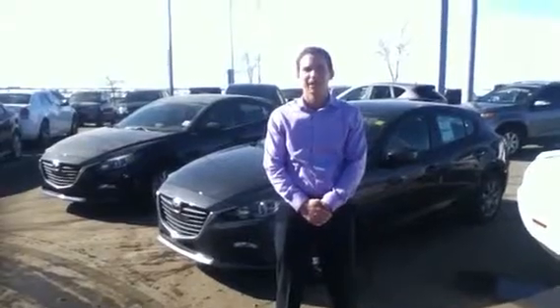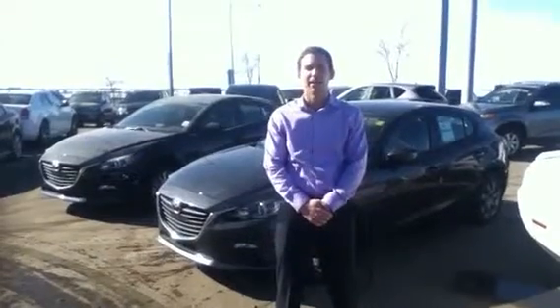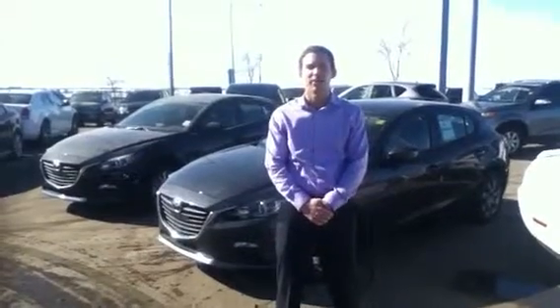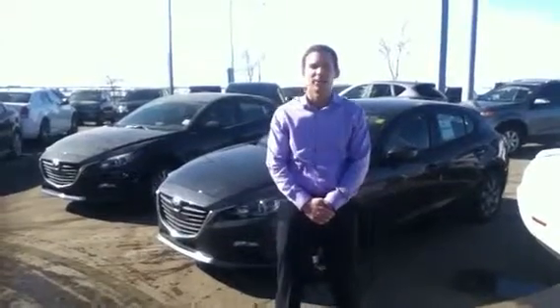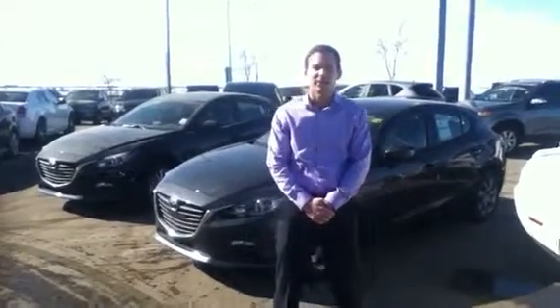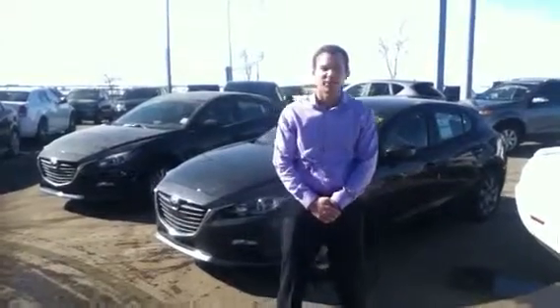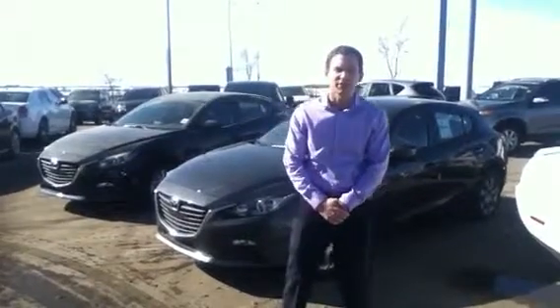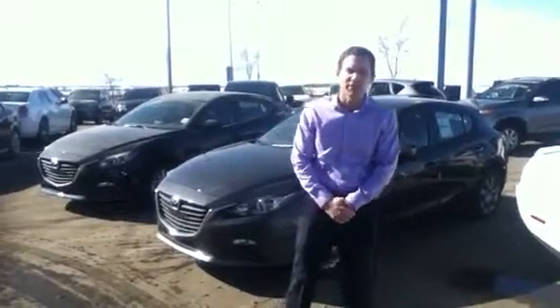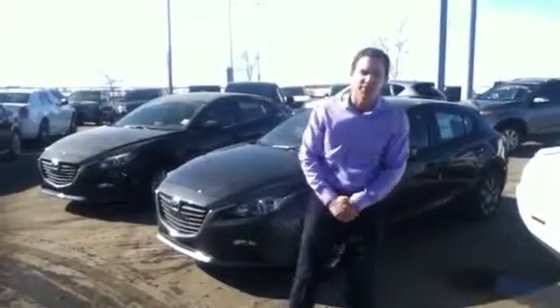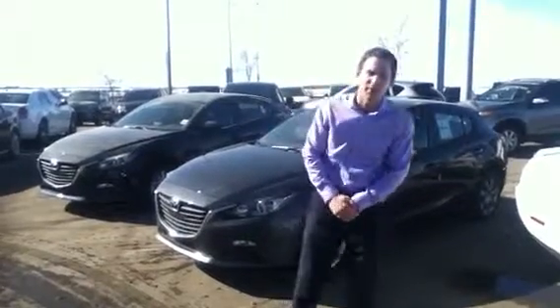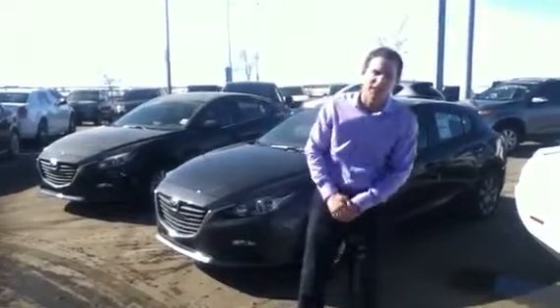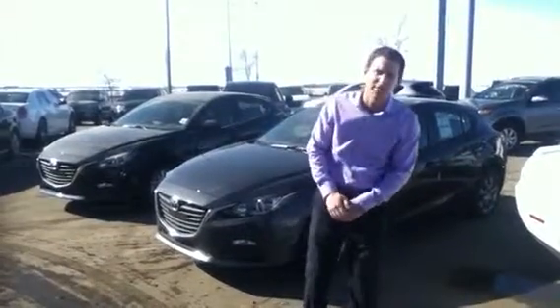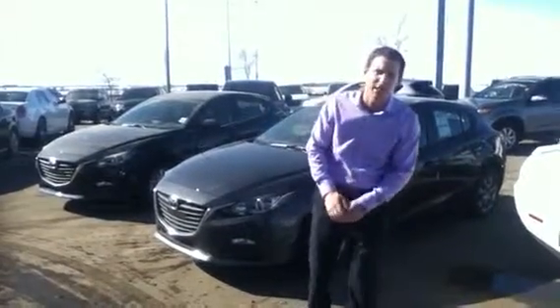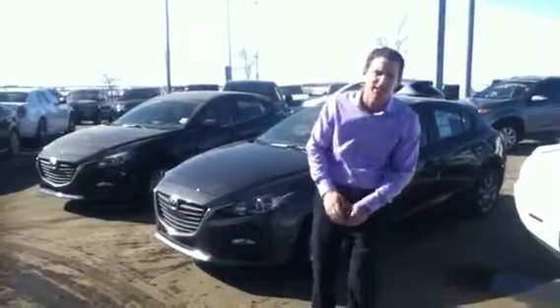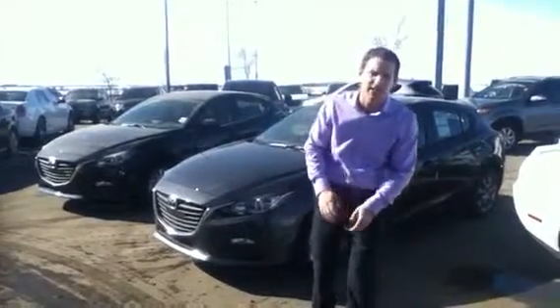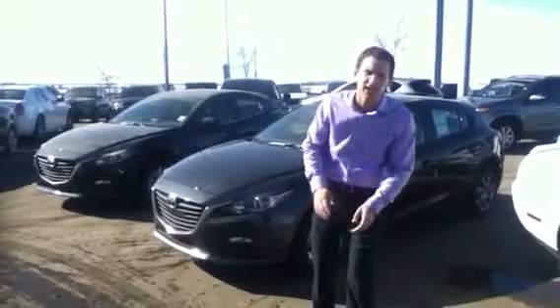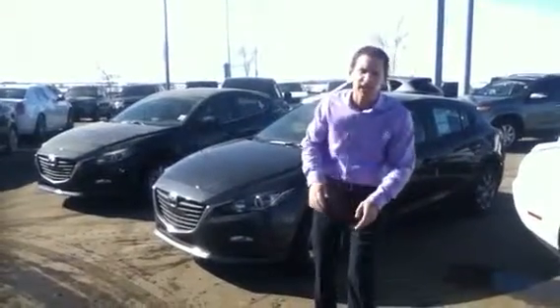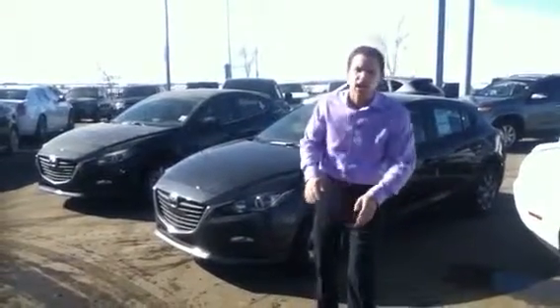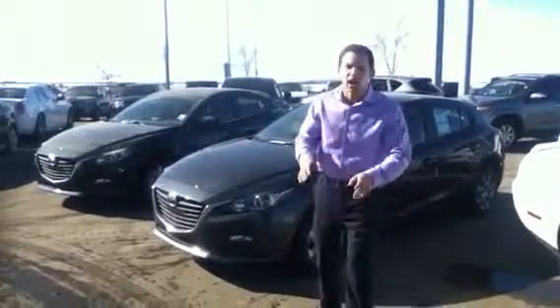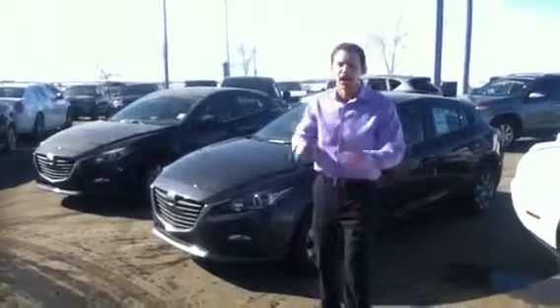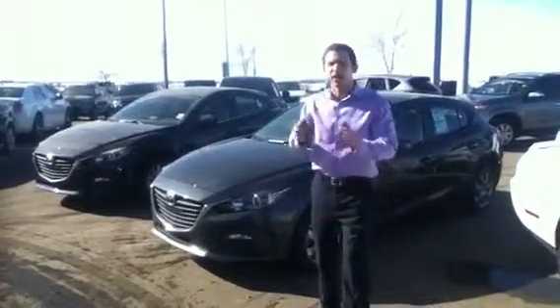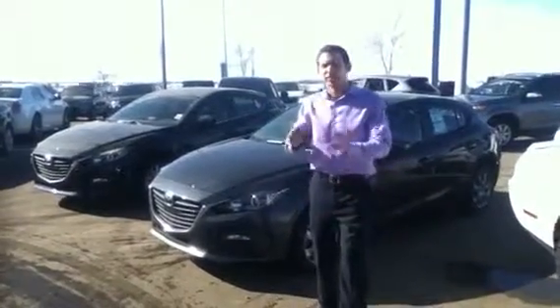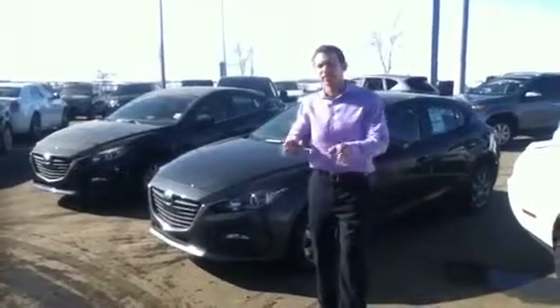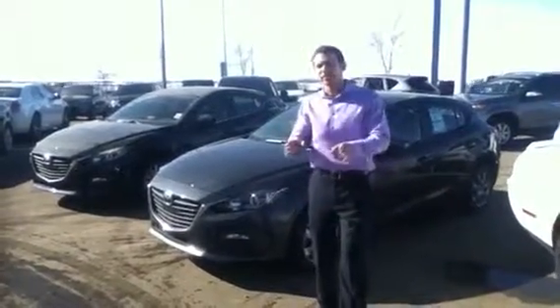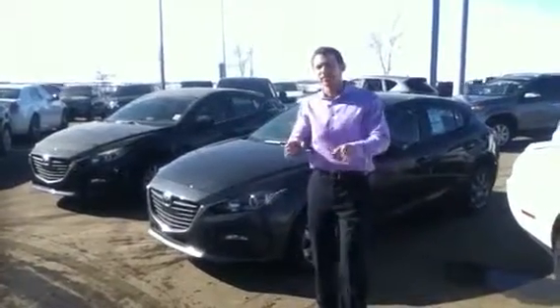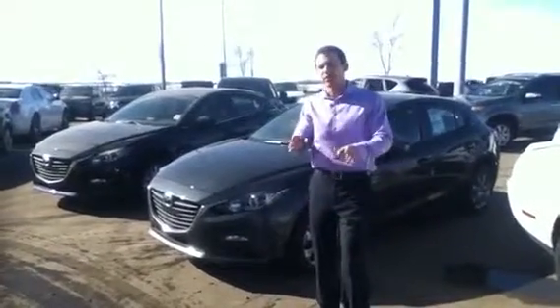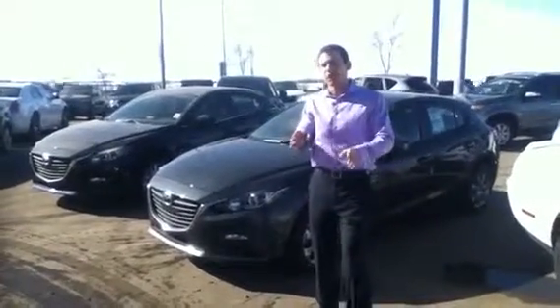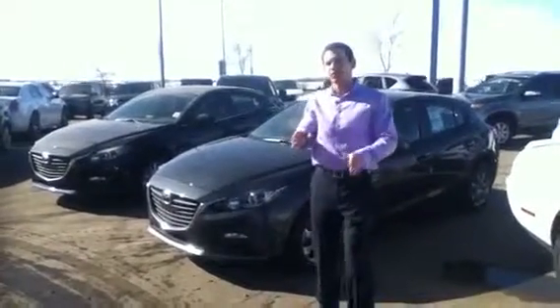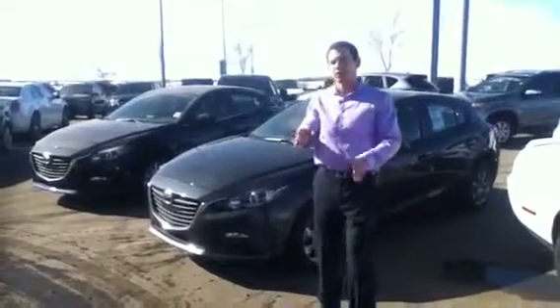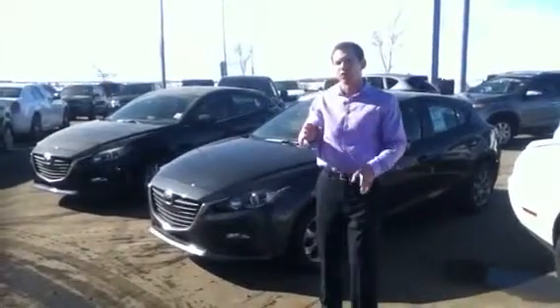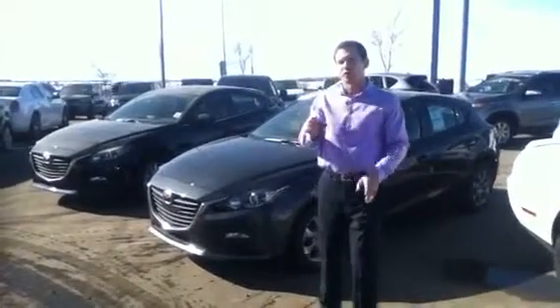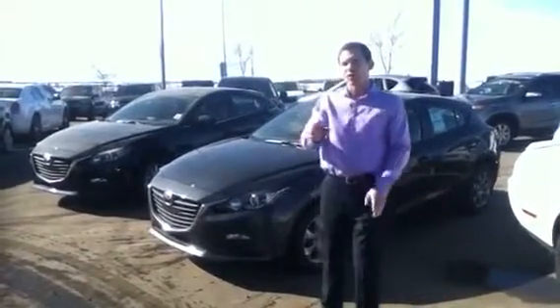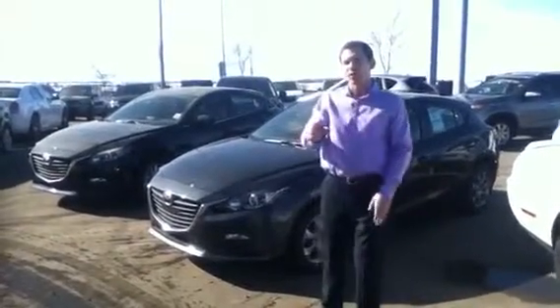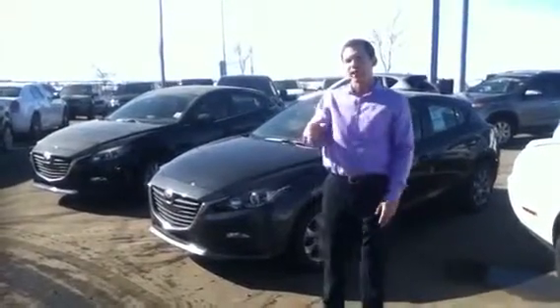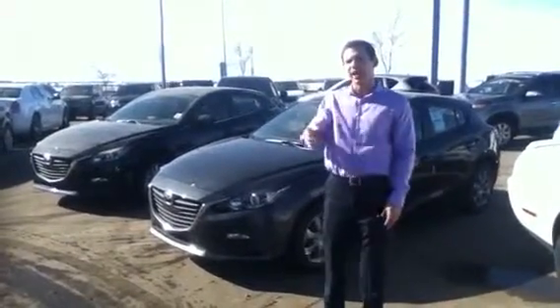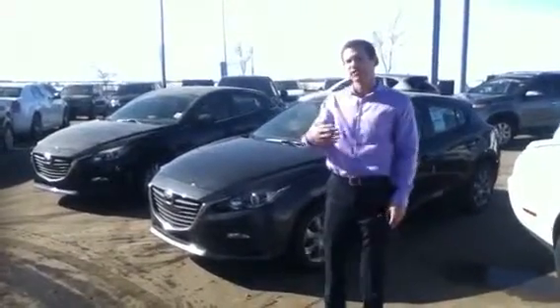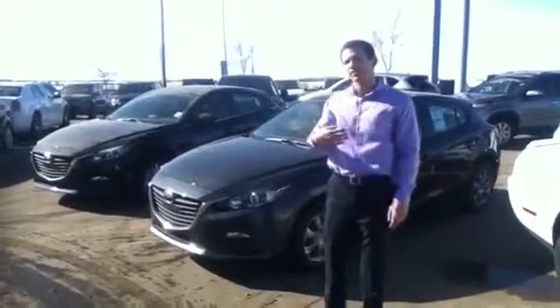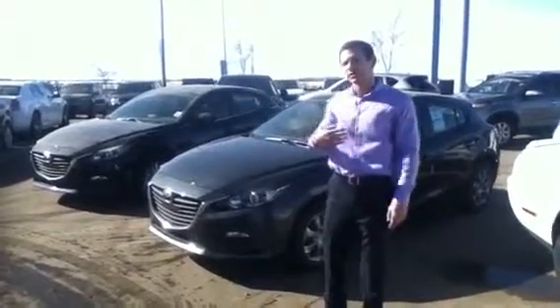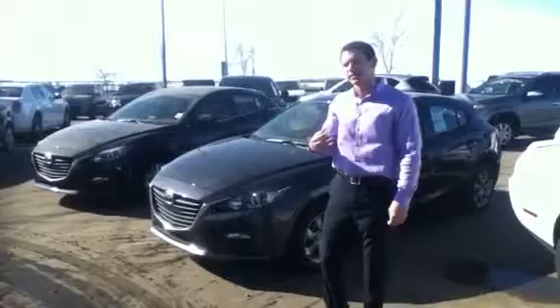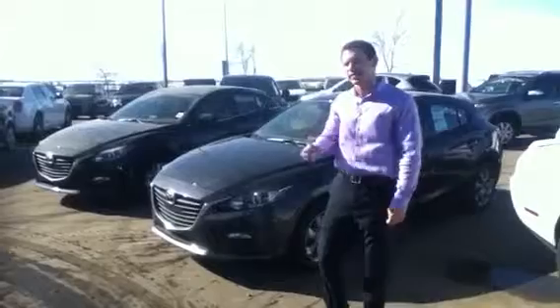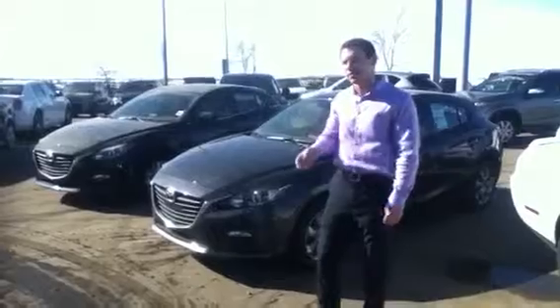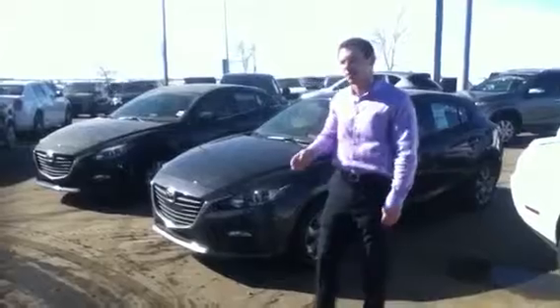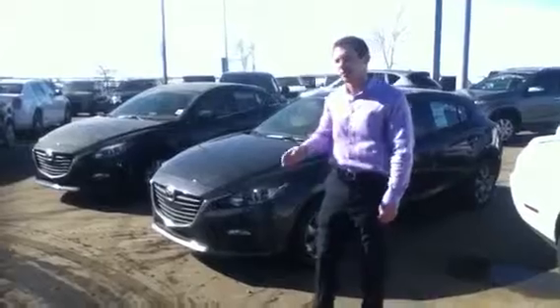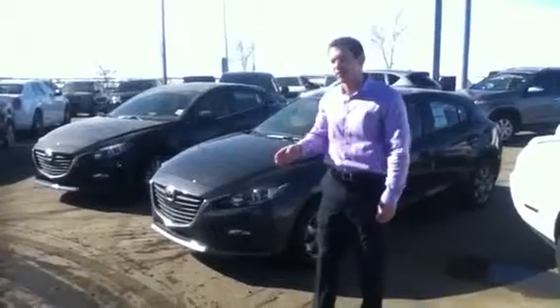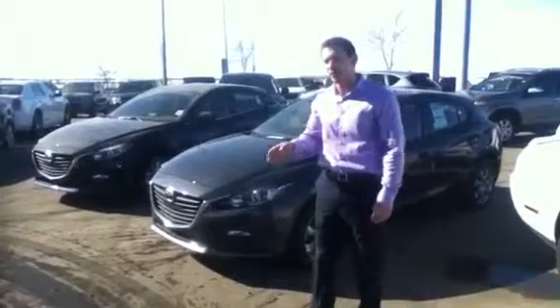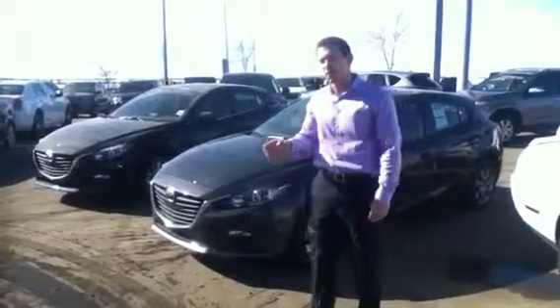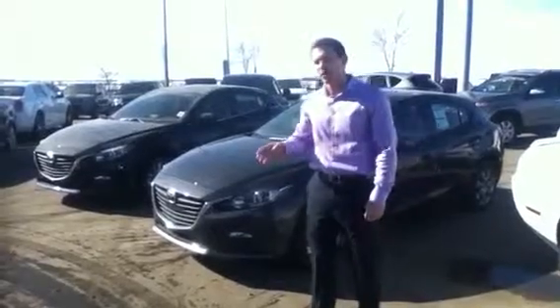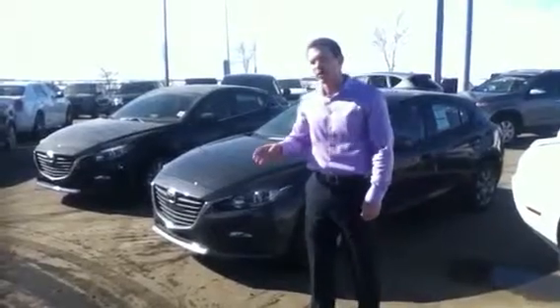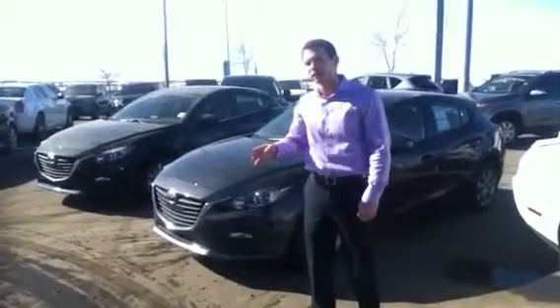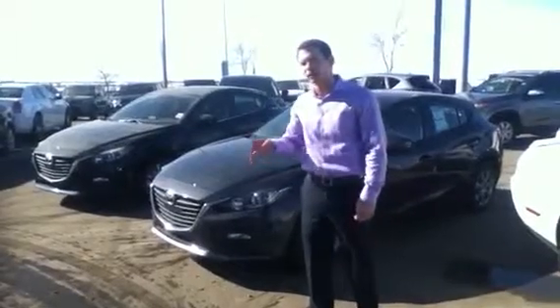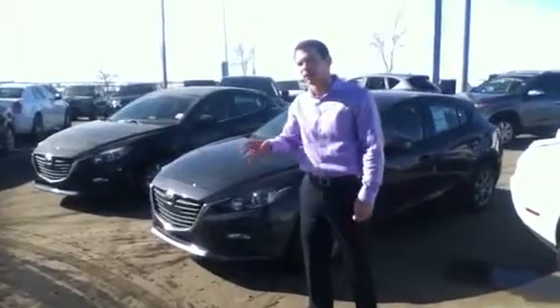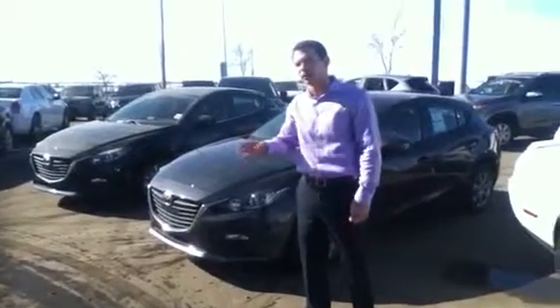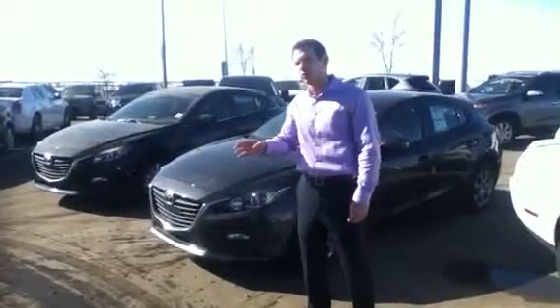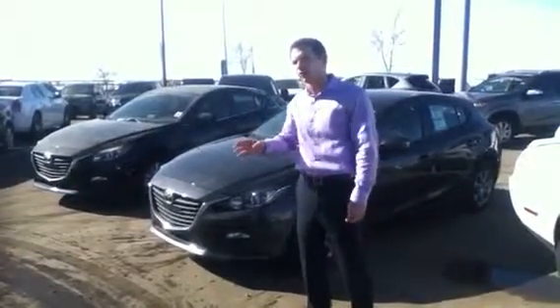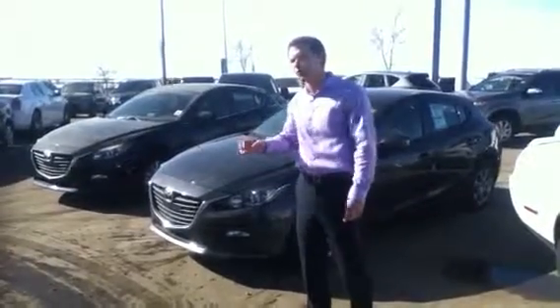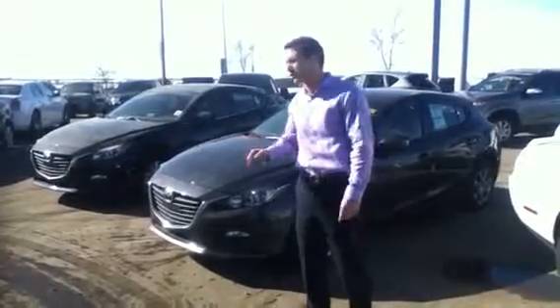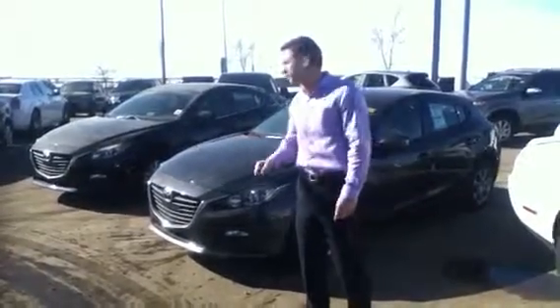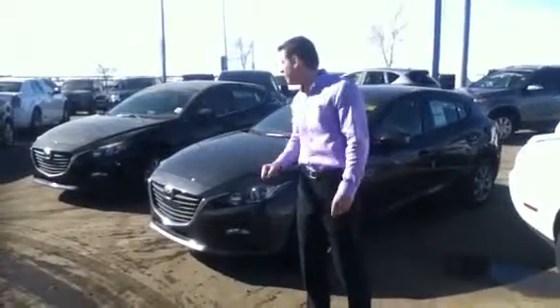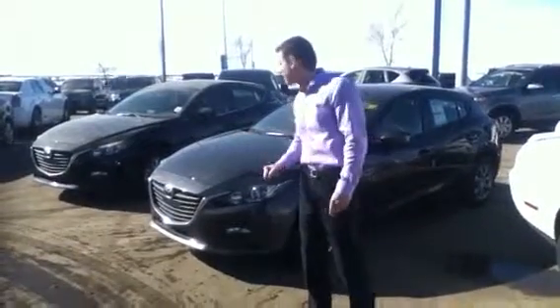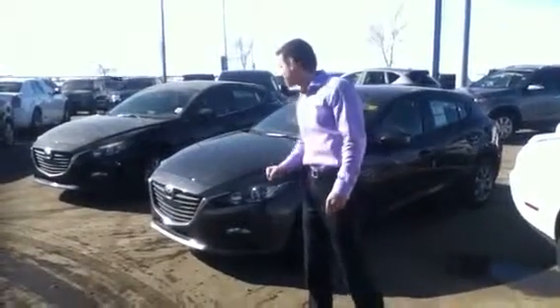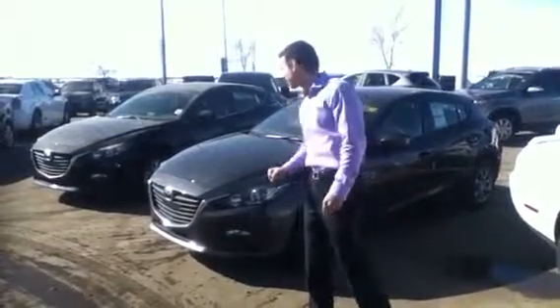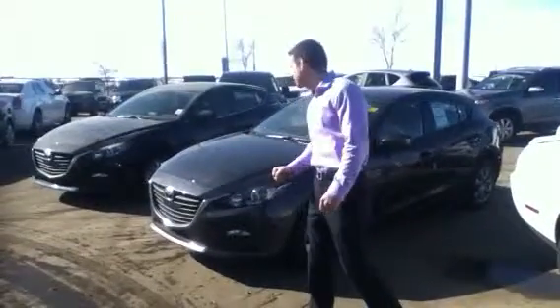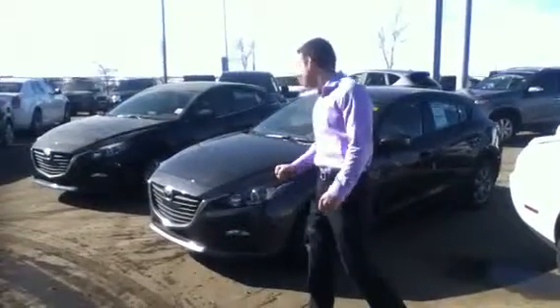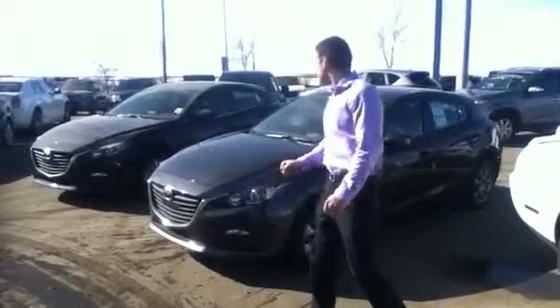Hi Lloyd, it's Chris here from LA Mazda. Dustin talked to you on the phone and he asked me to send you a couple video walk-rounds of our 2014 Mazda 3s.